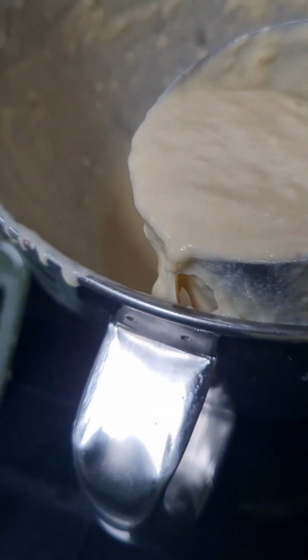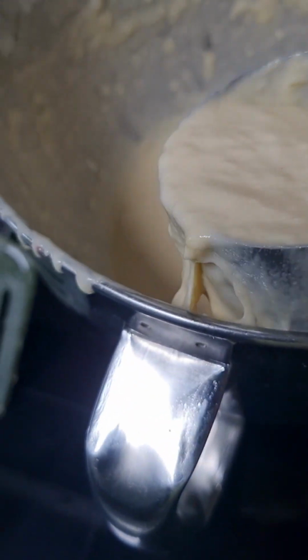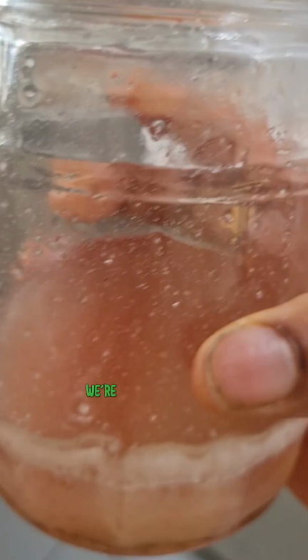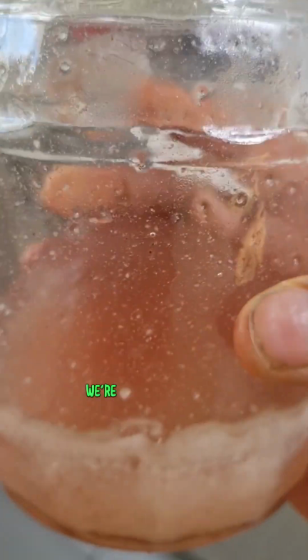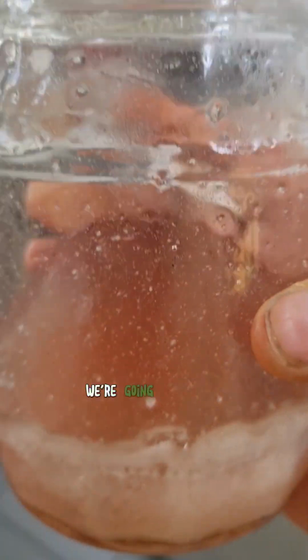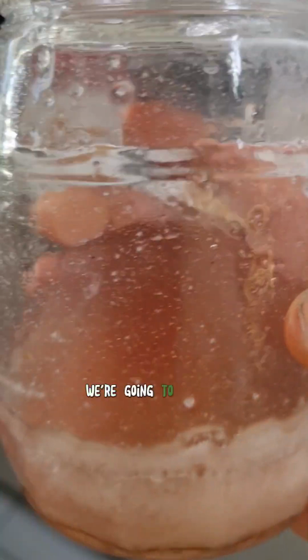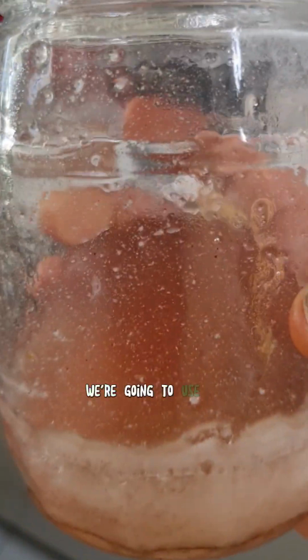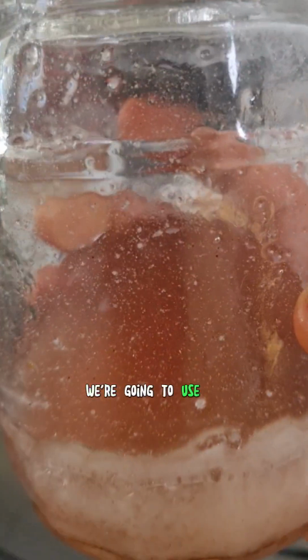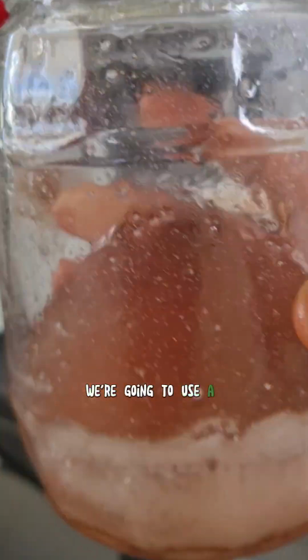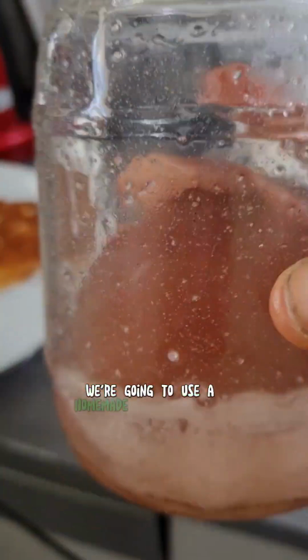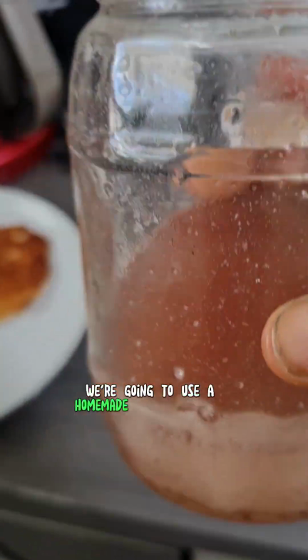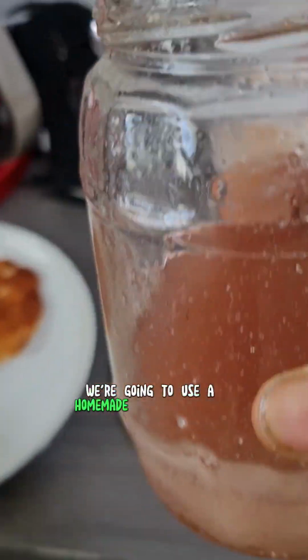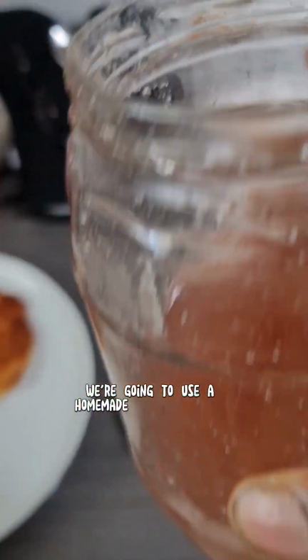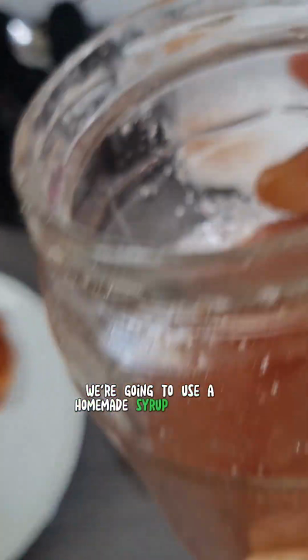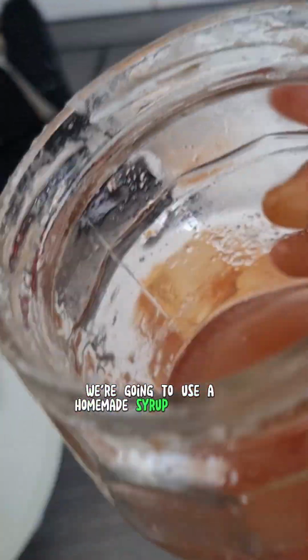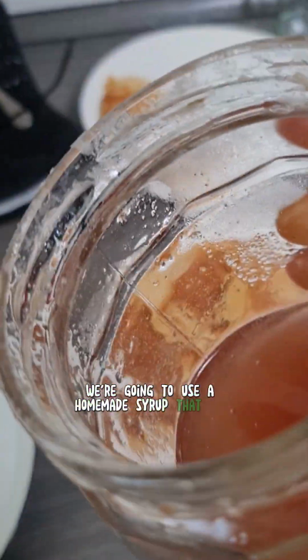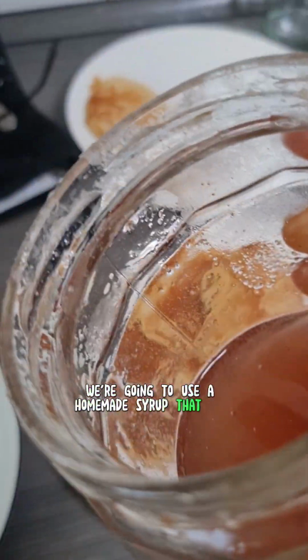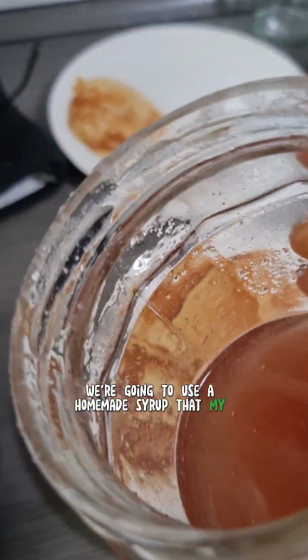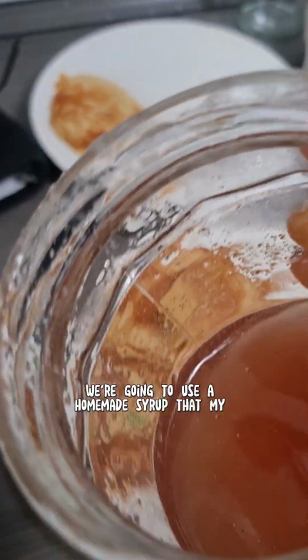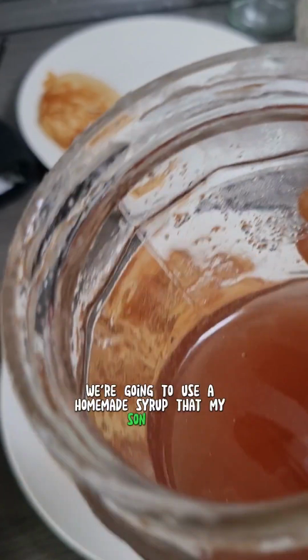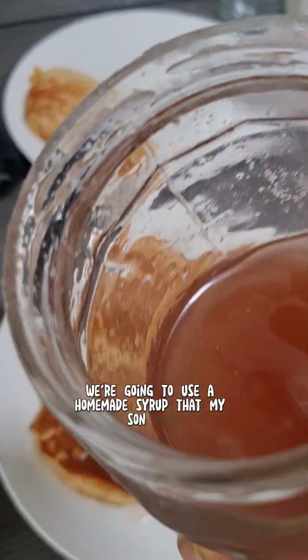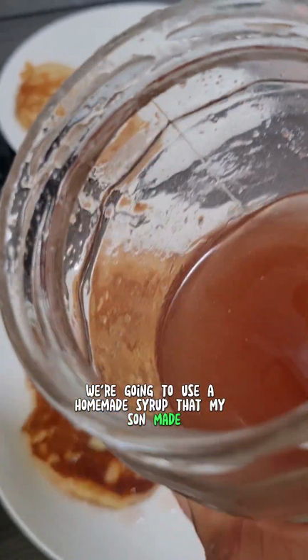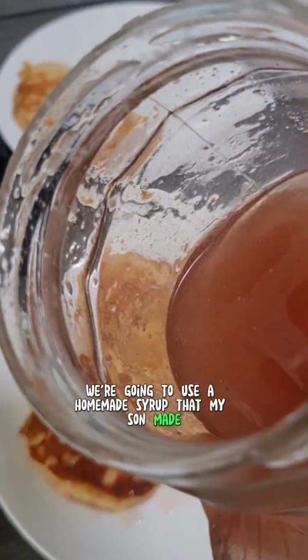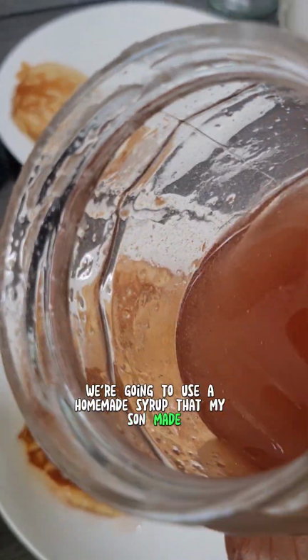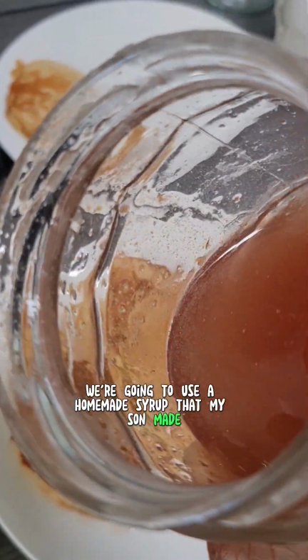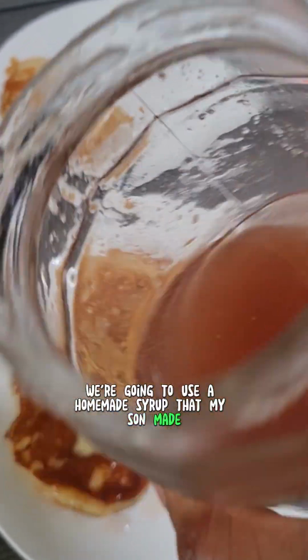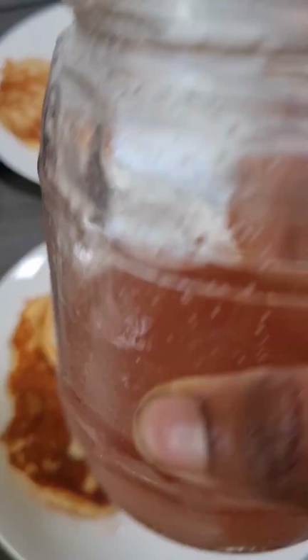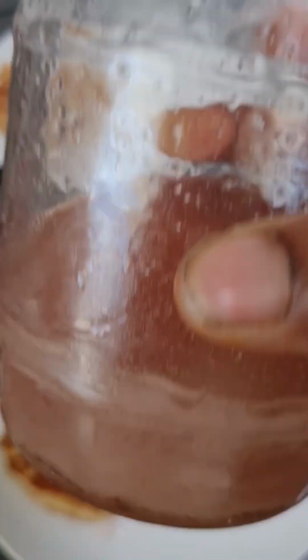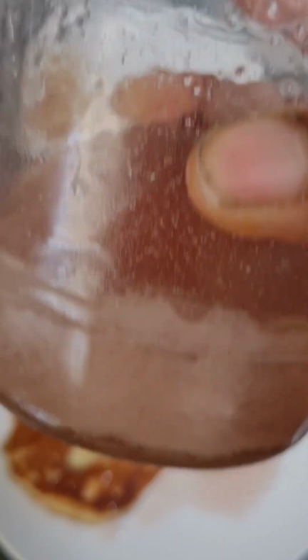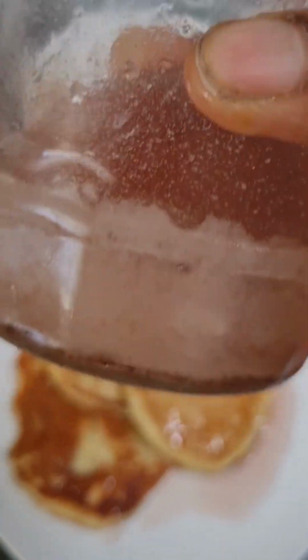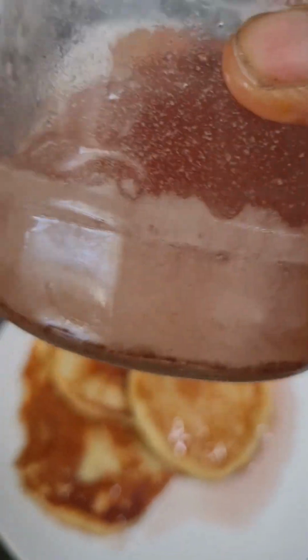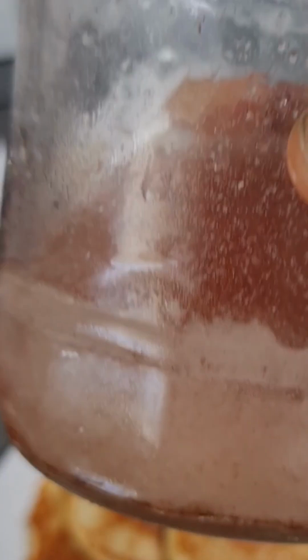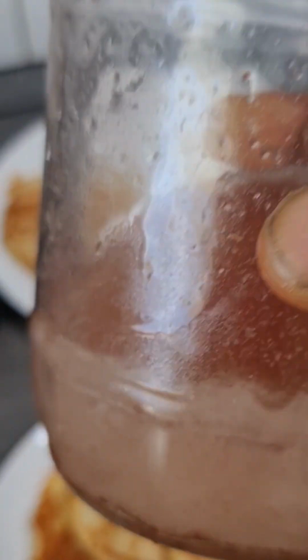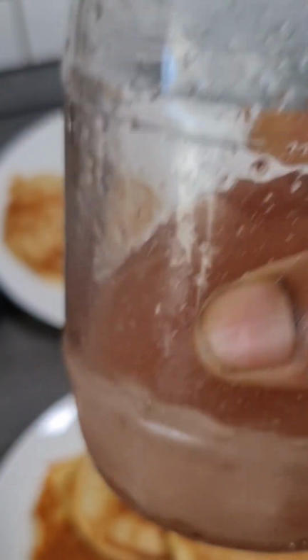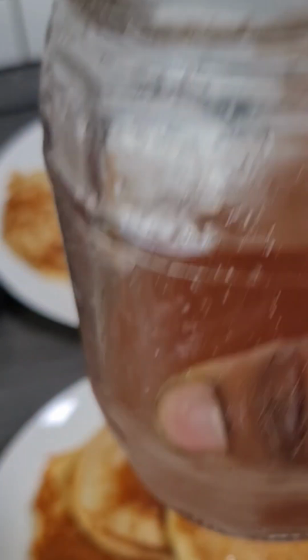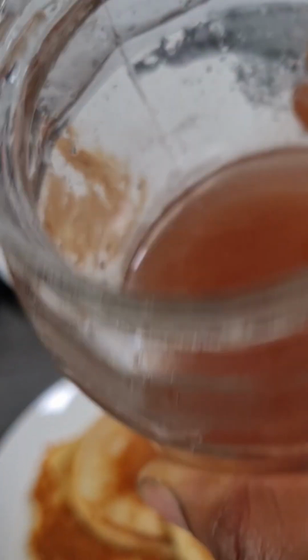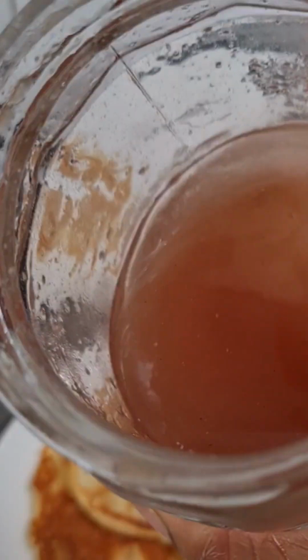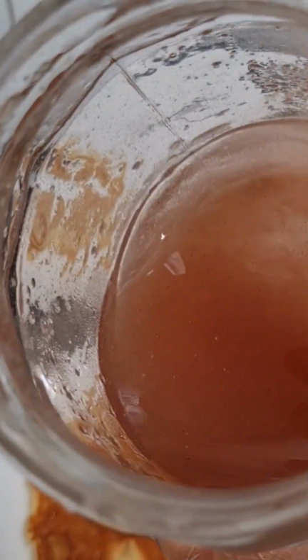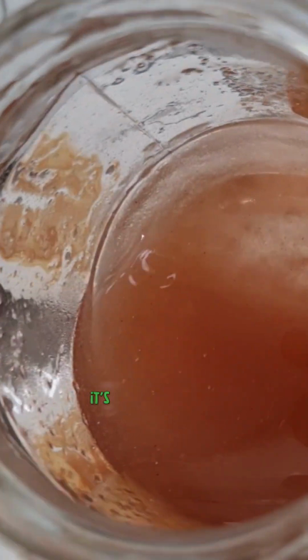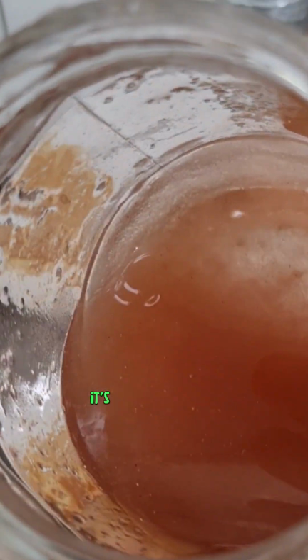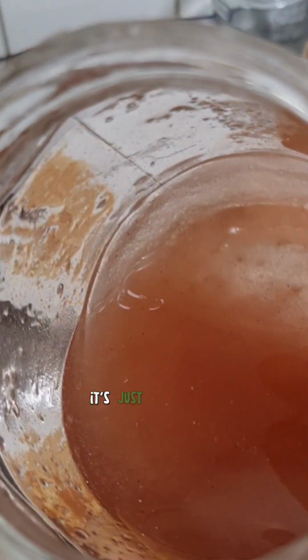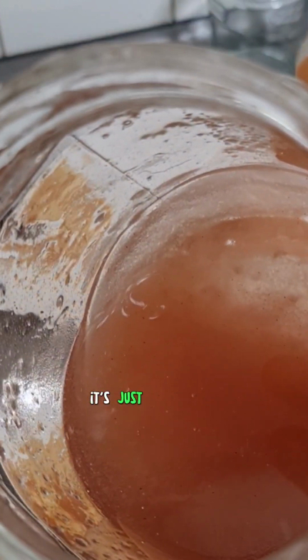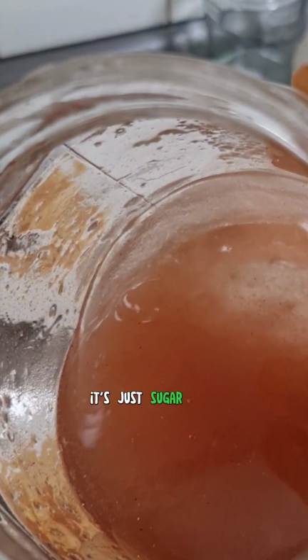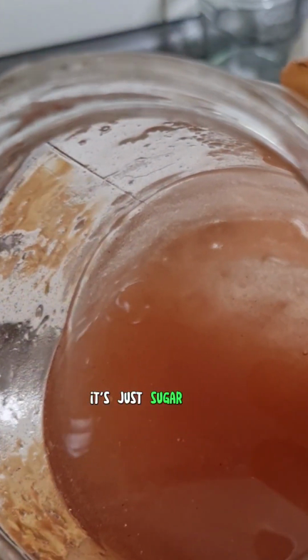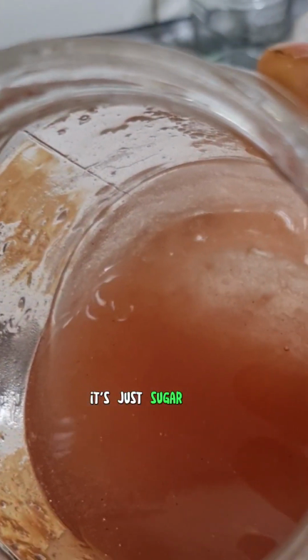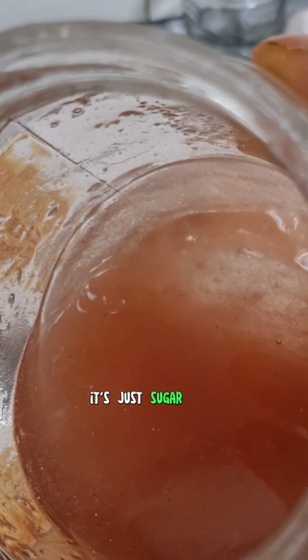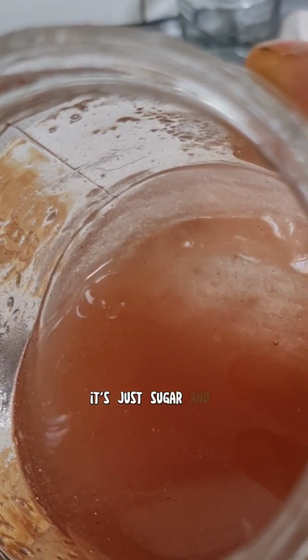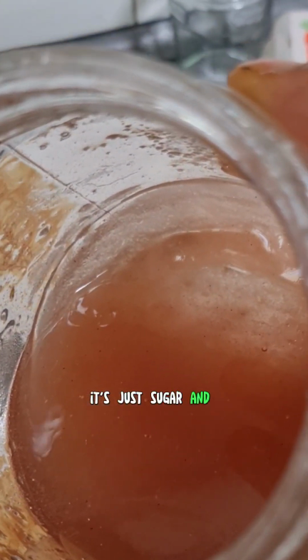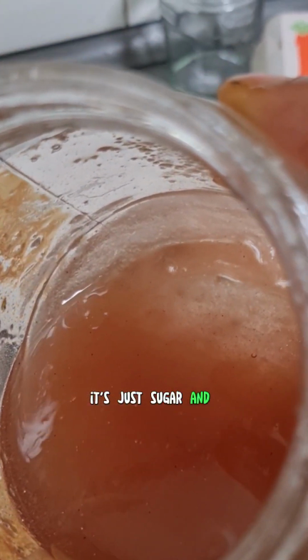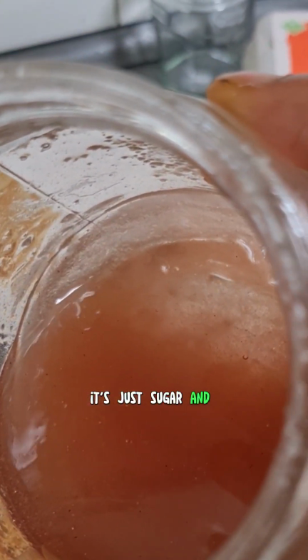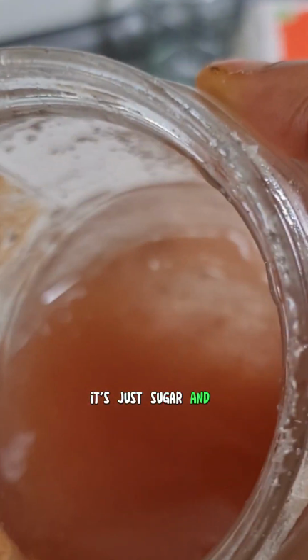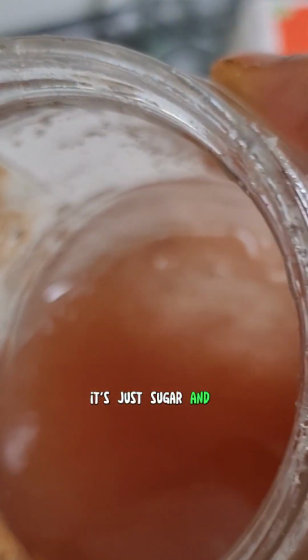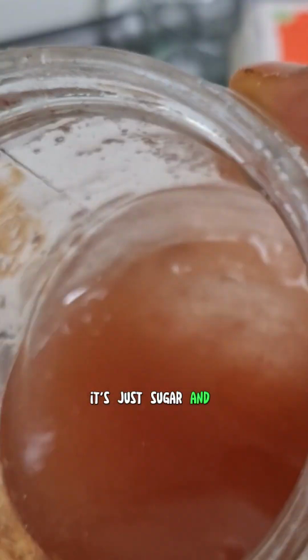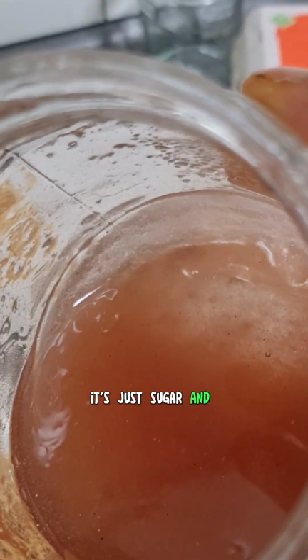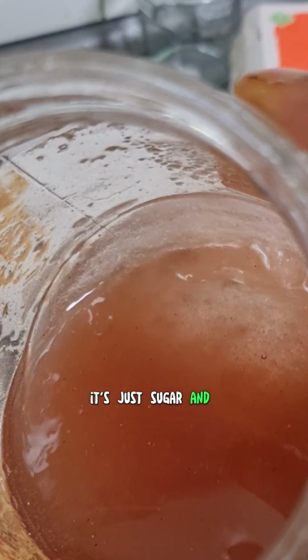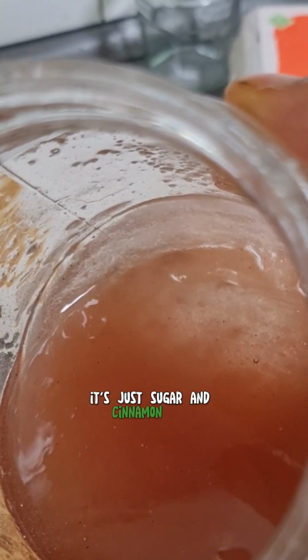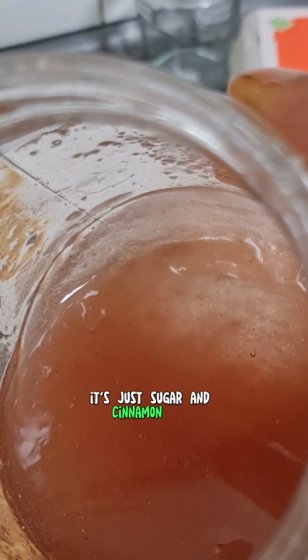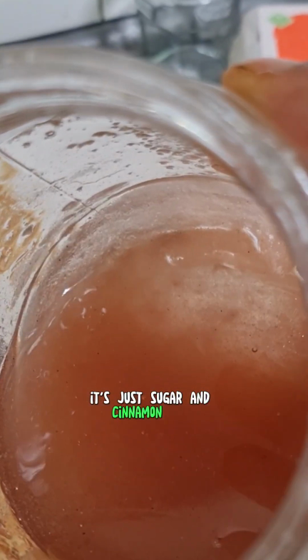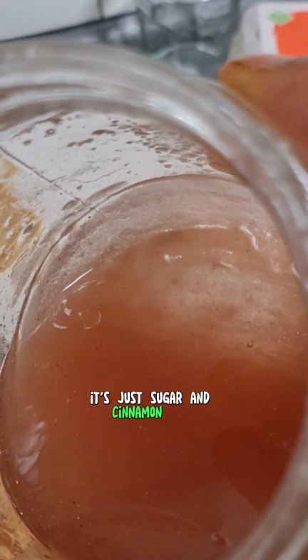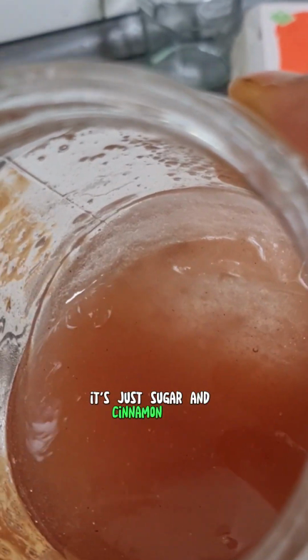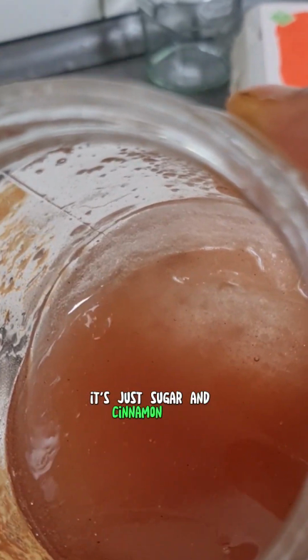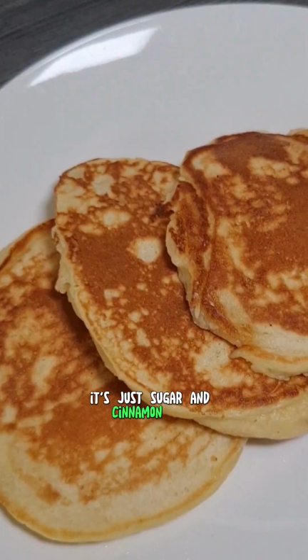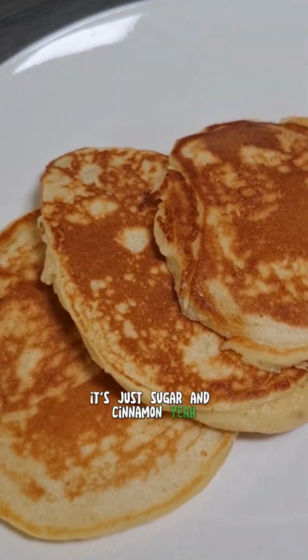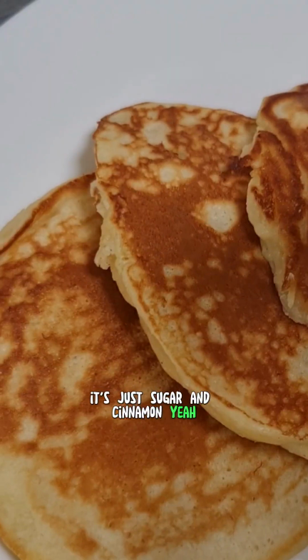We're going to use the homemade syrup that my son made — it's just sugar and cinnamon.